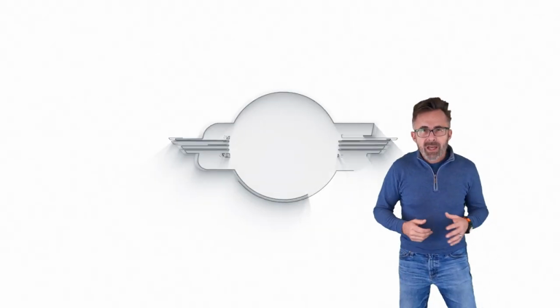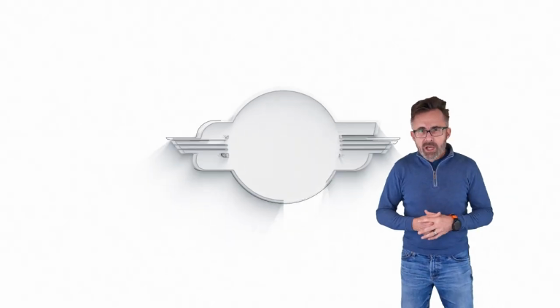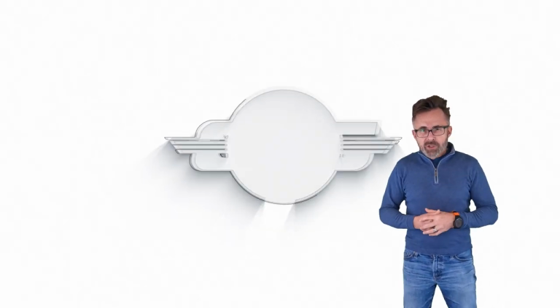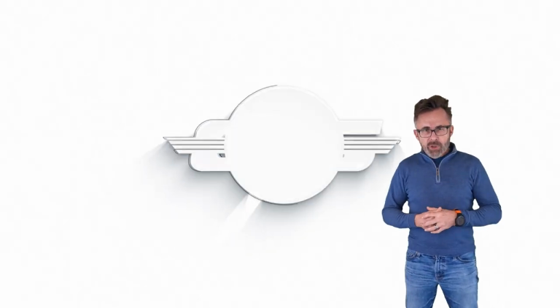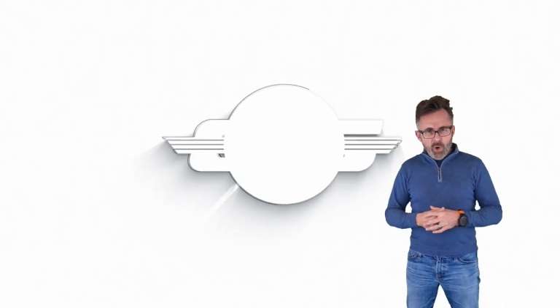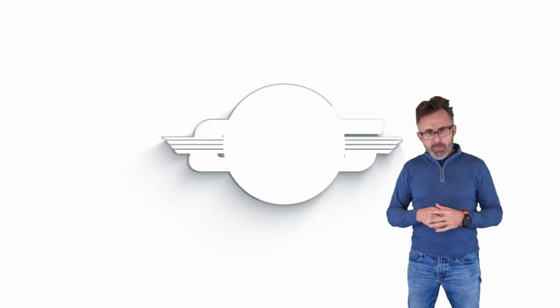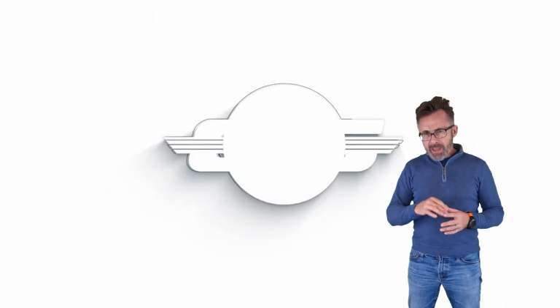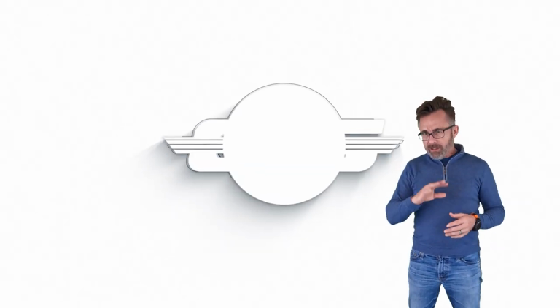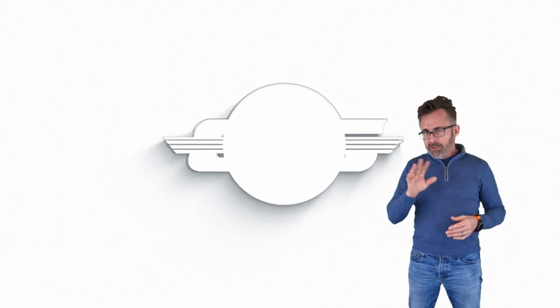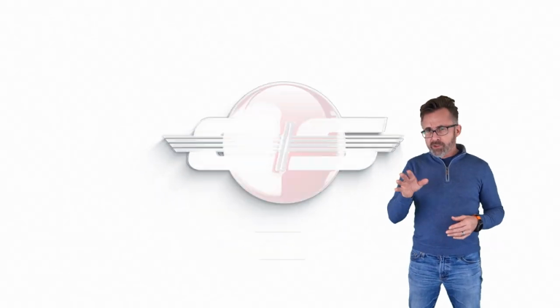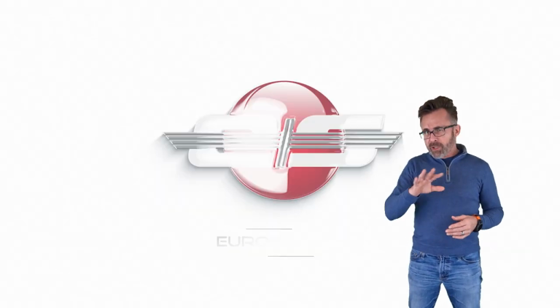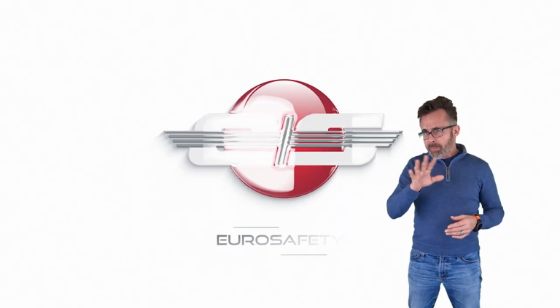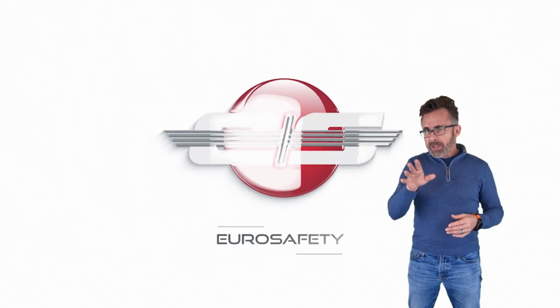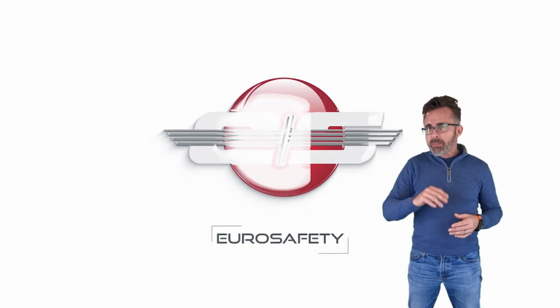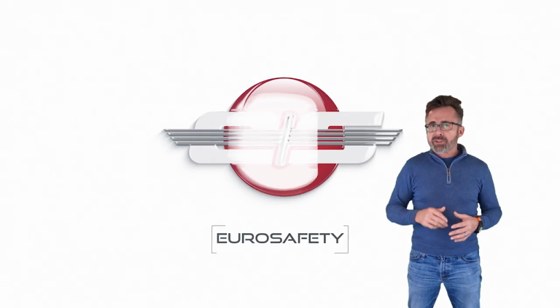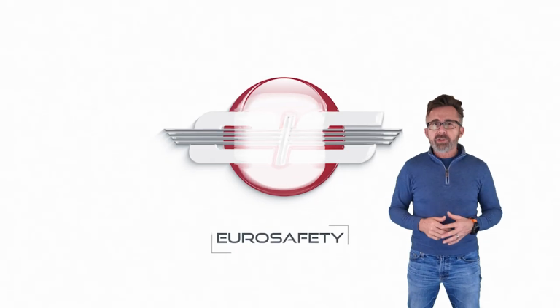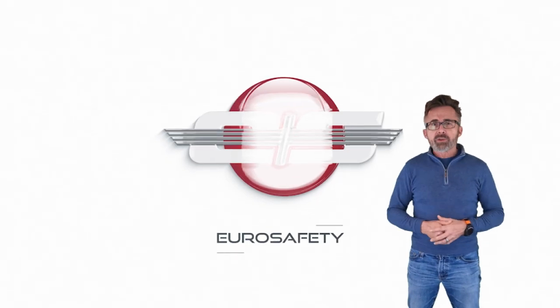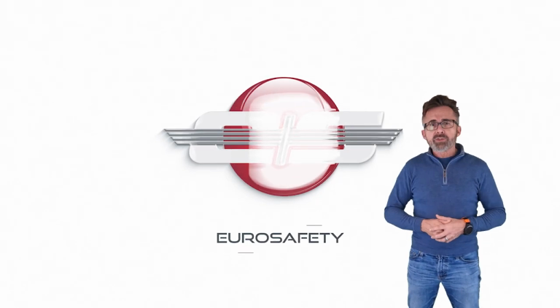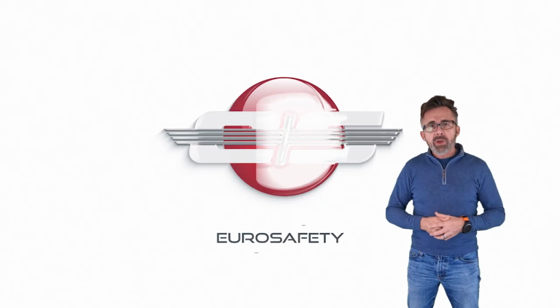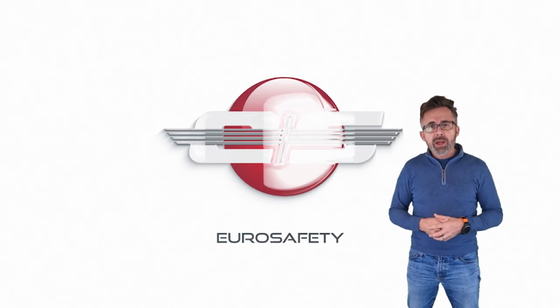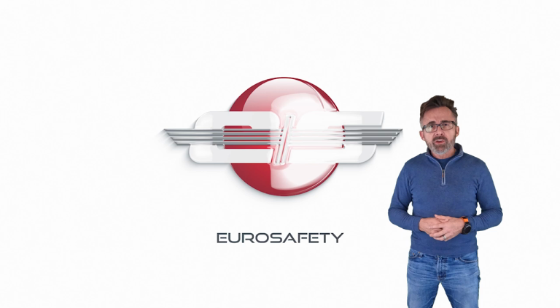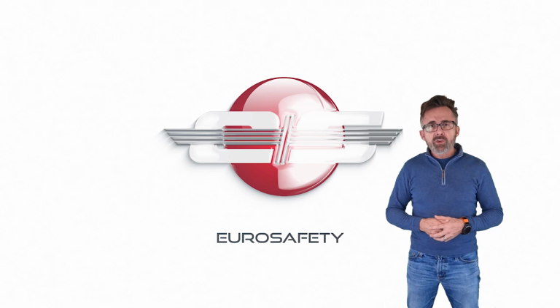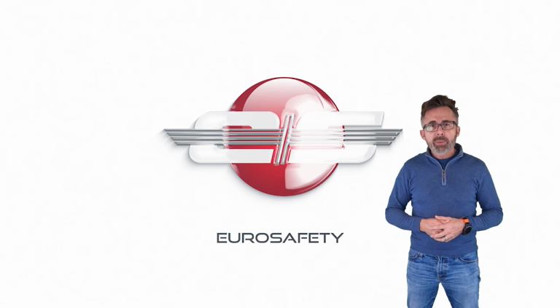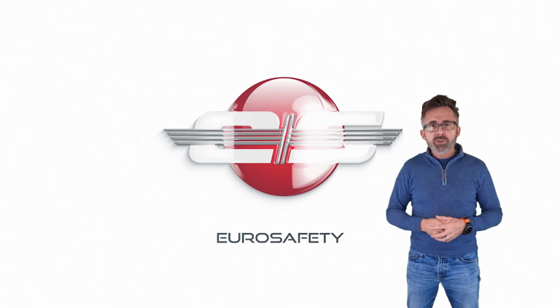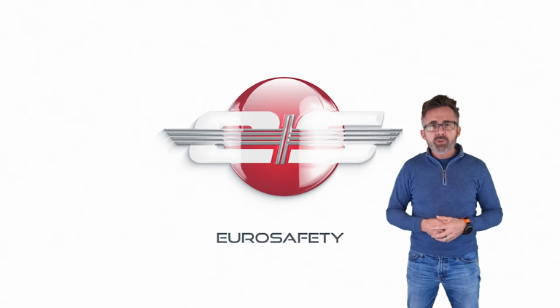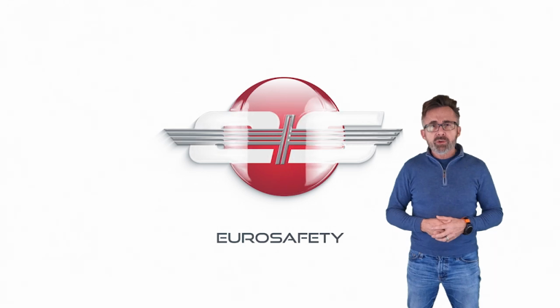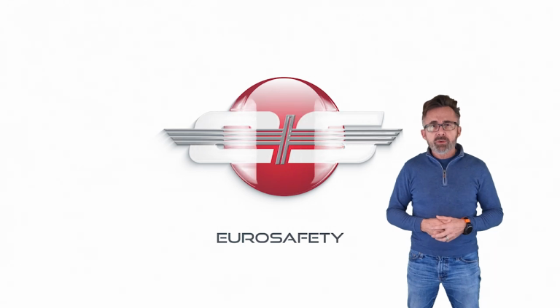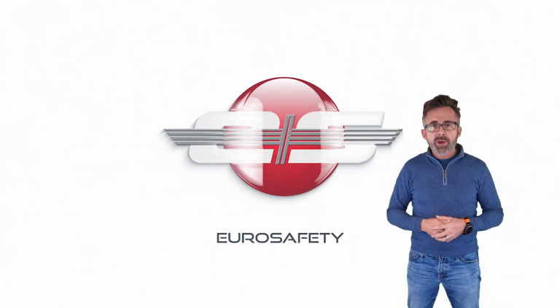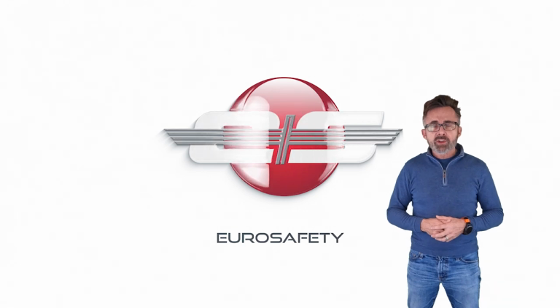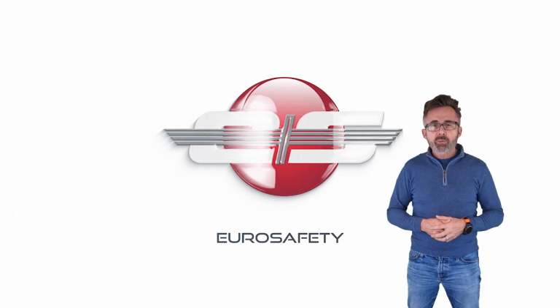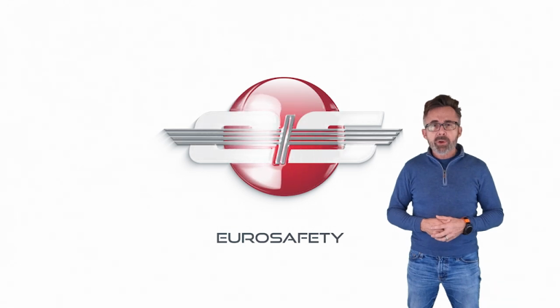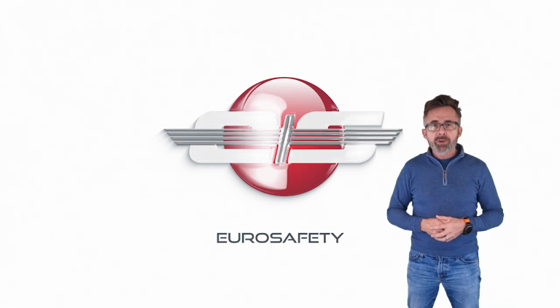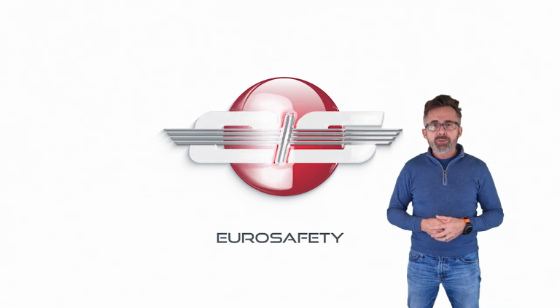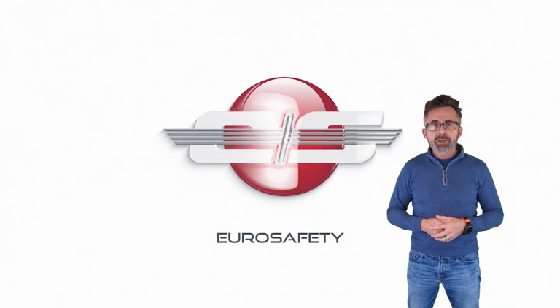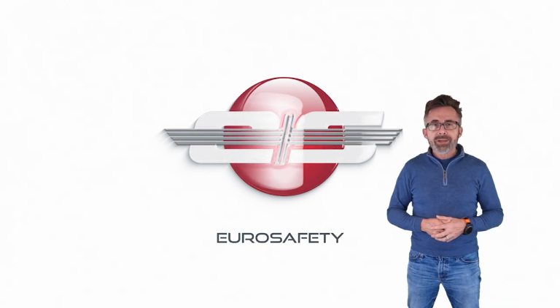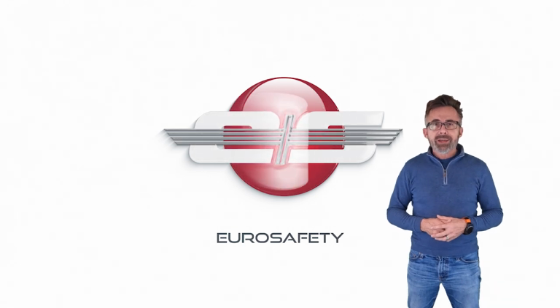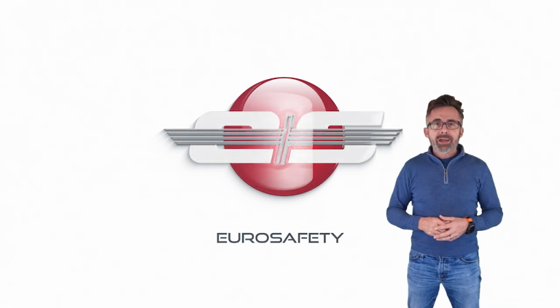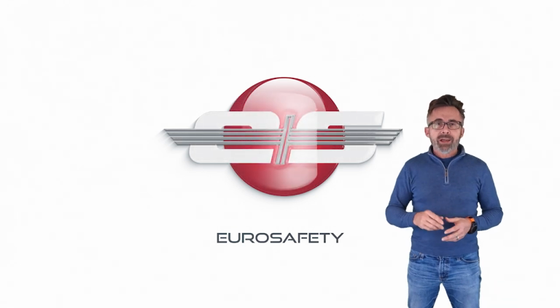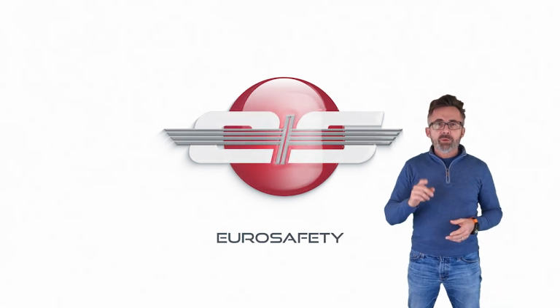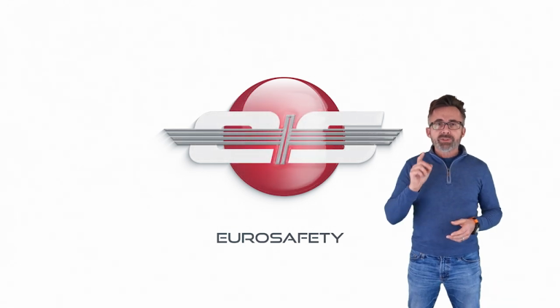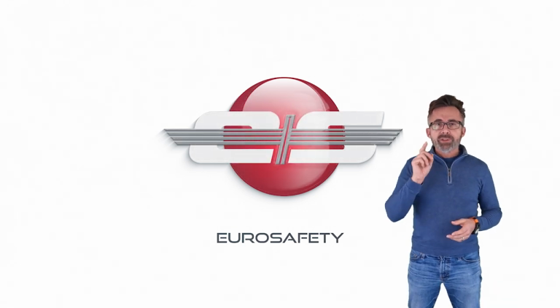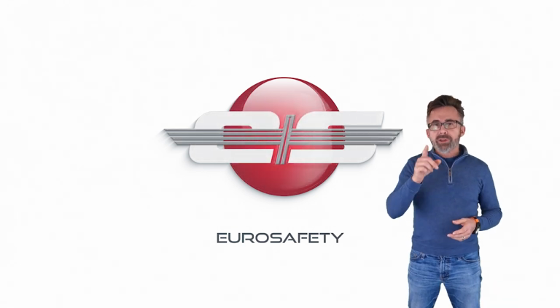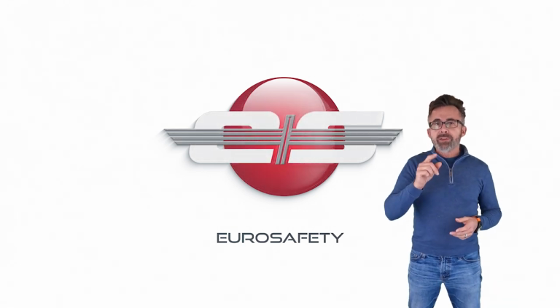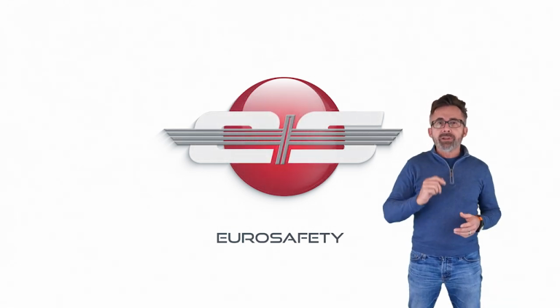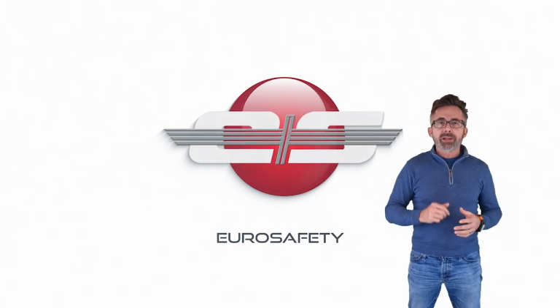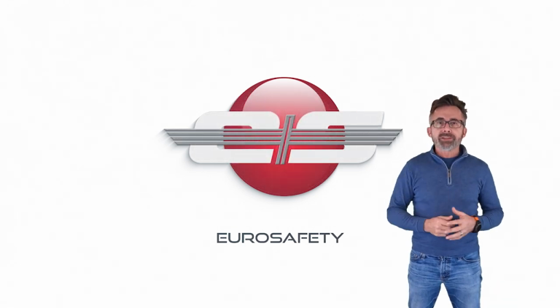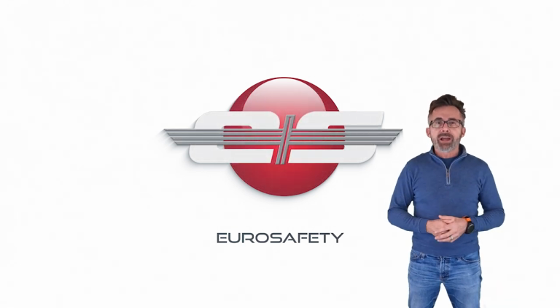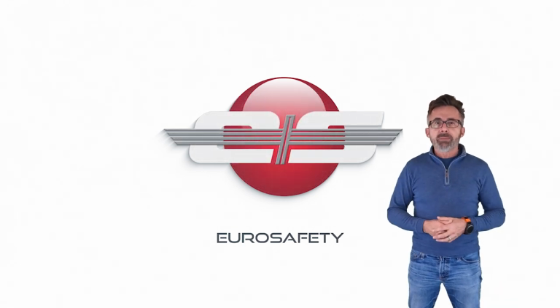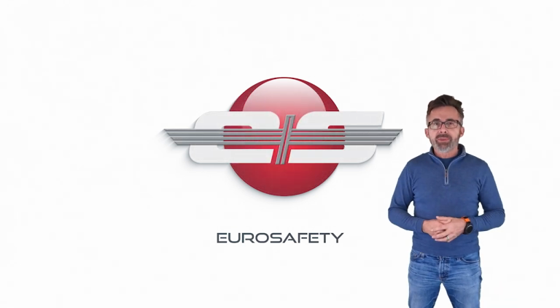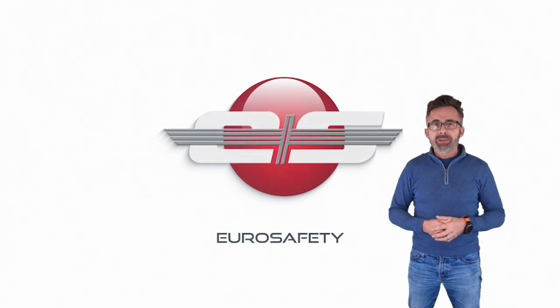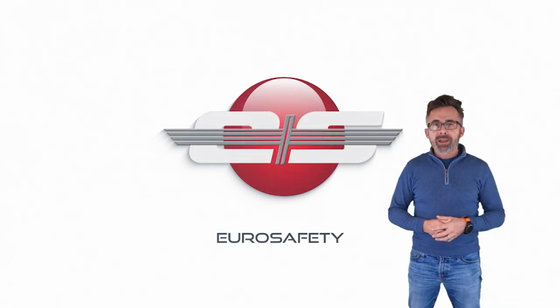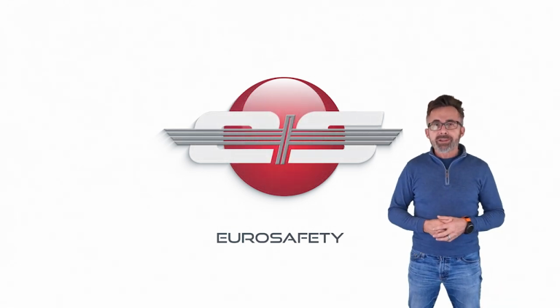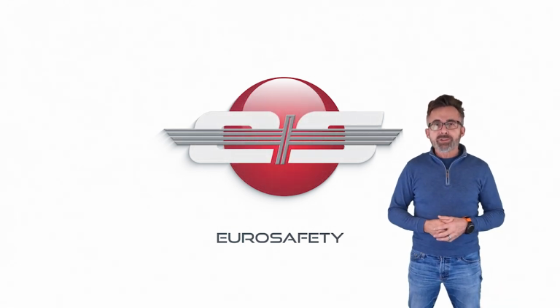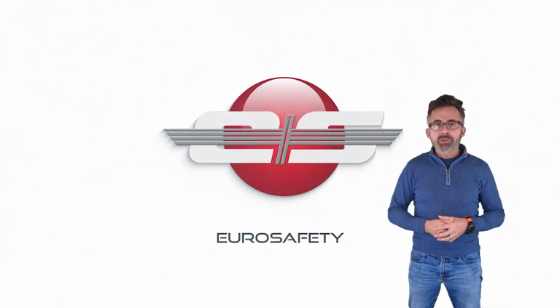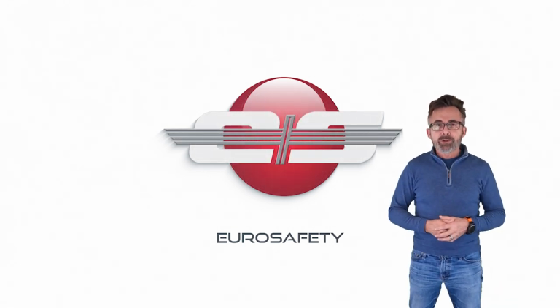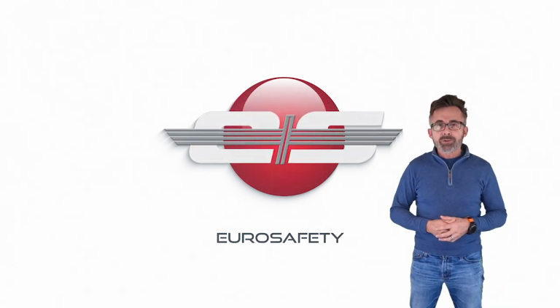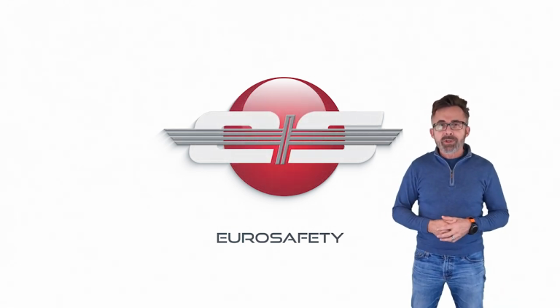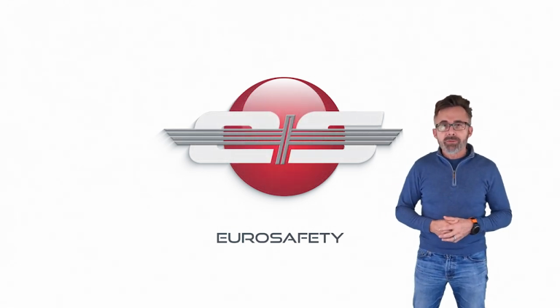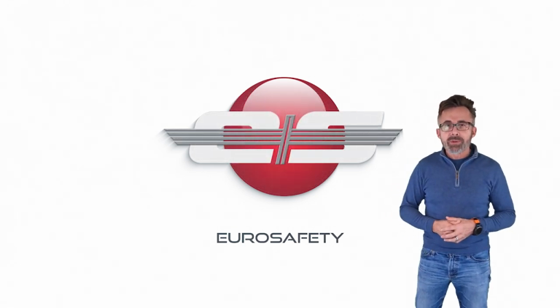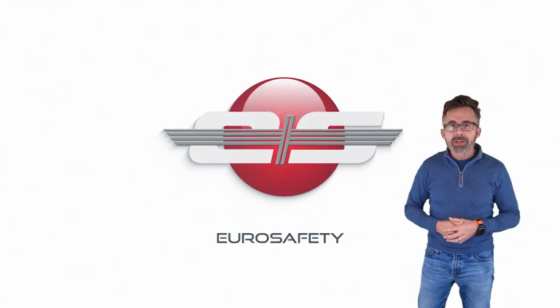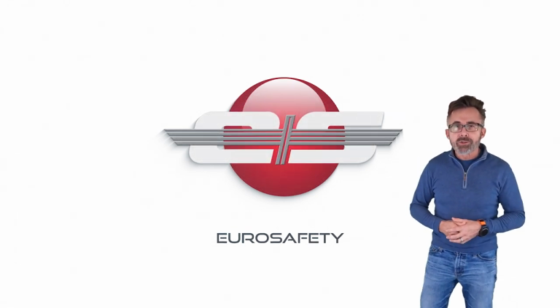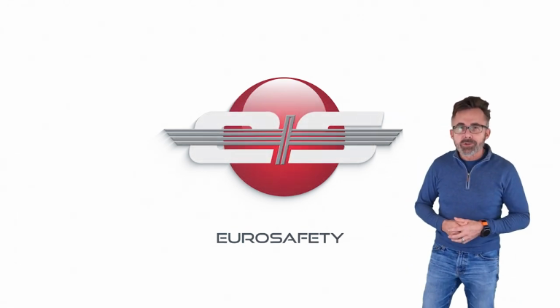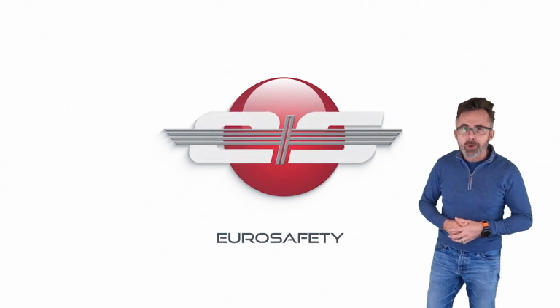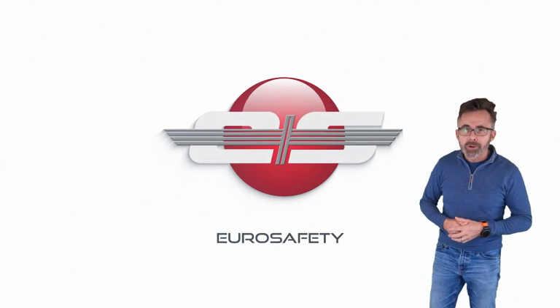So I hope that clears up any misunderstandings about servo transparency, and we'll see you next time at the next EuroSafety tutorial.